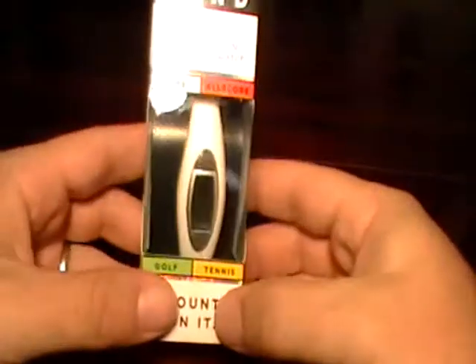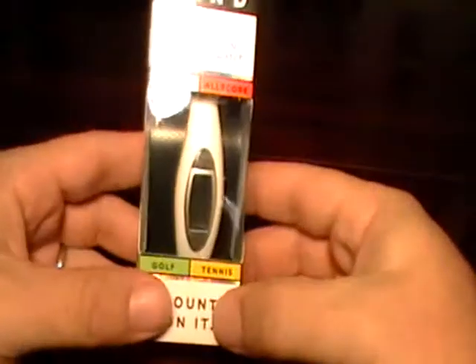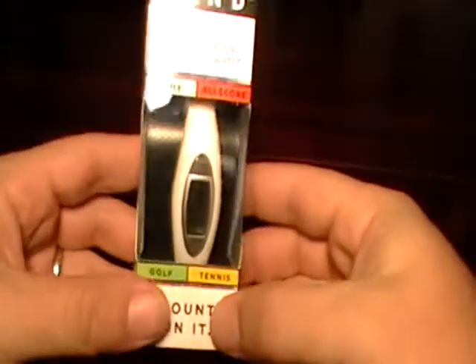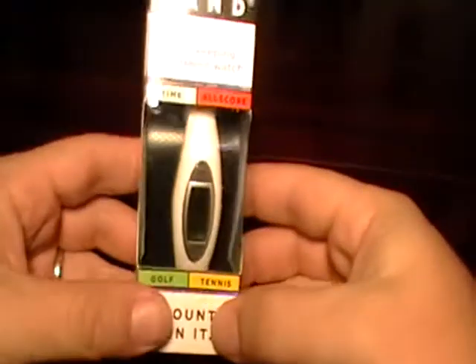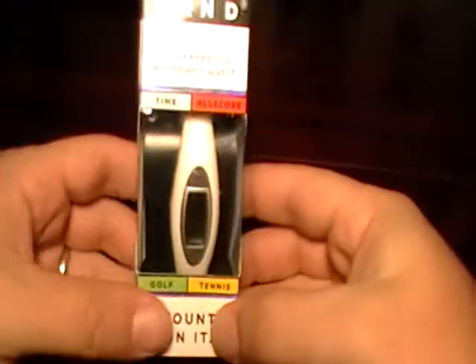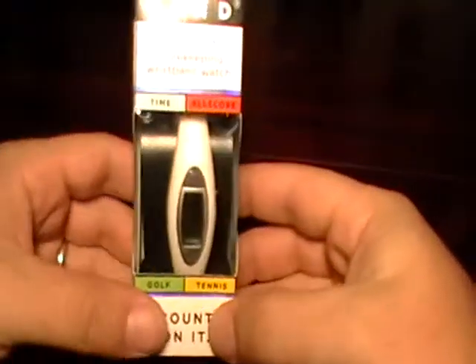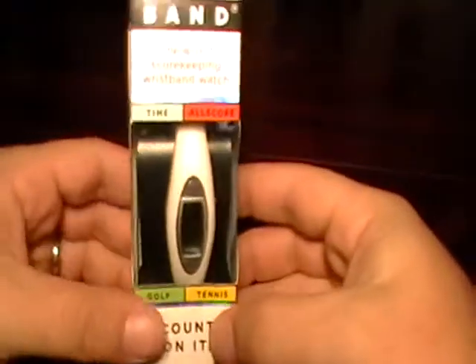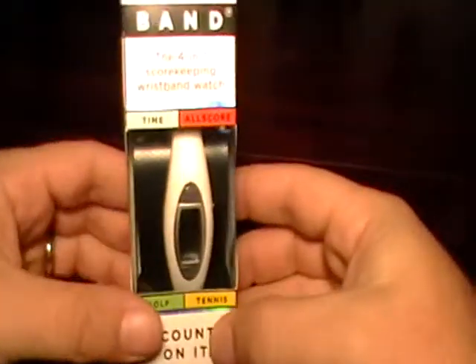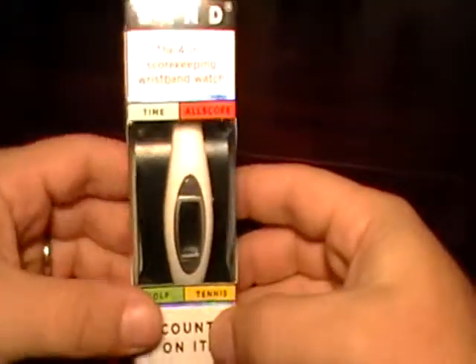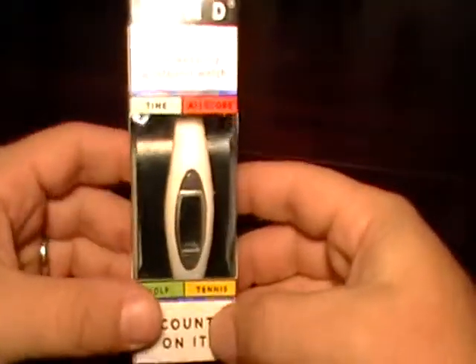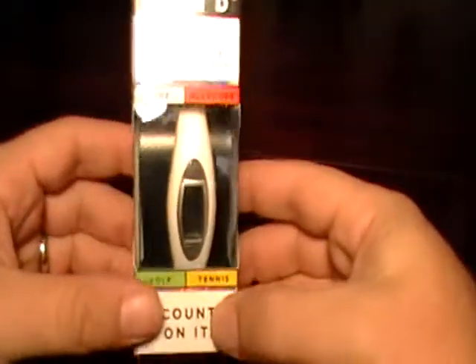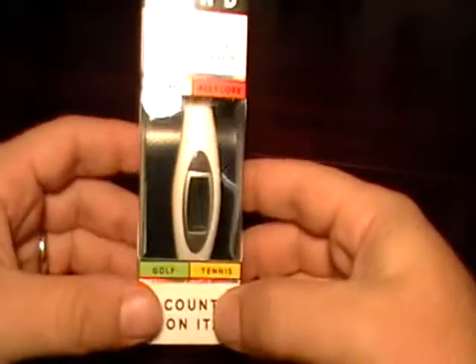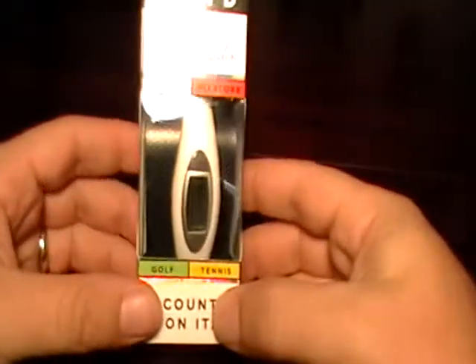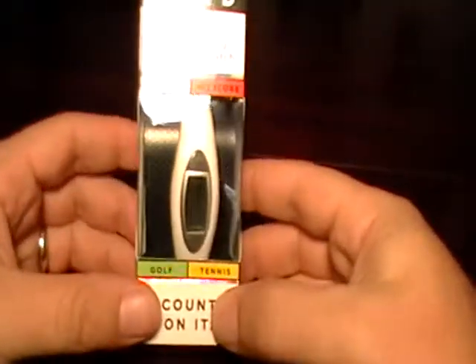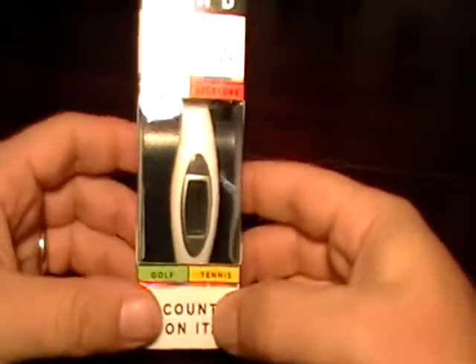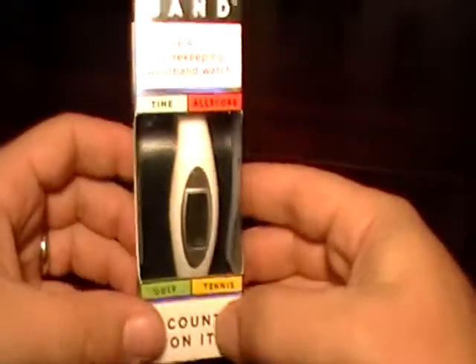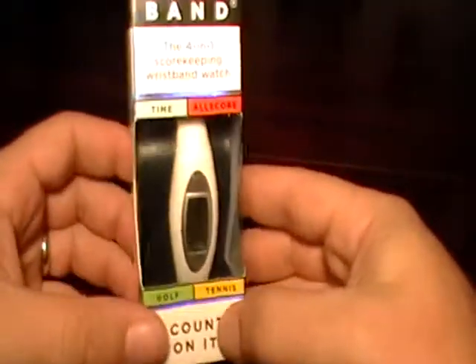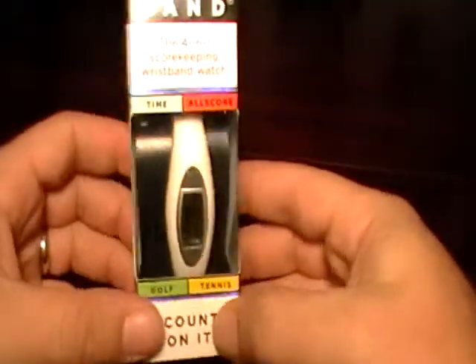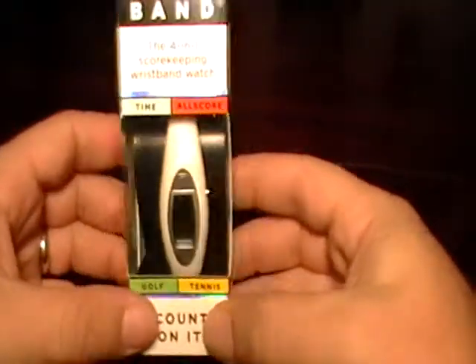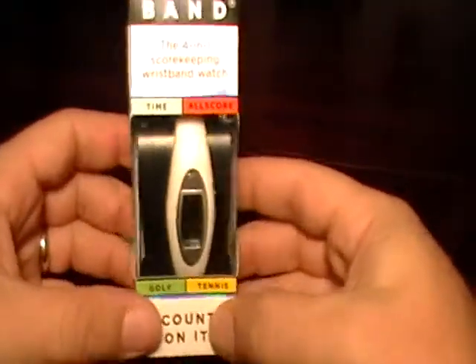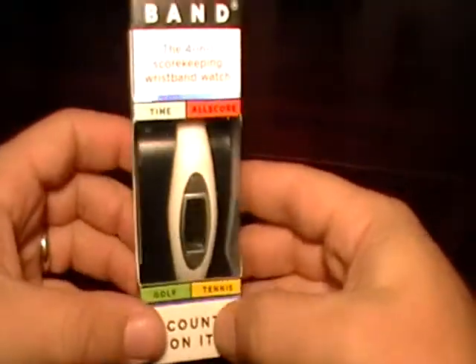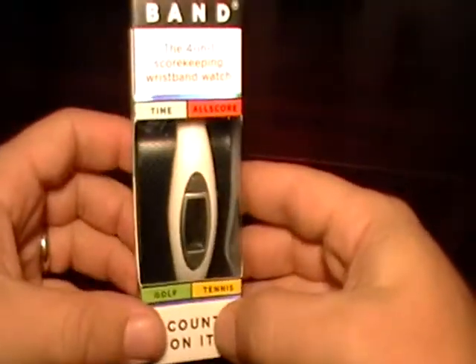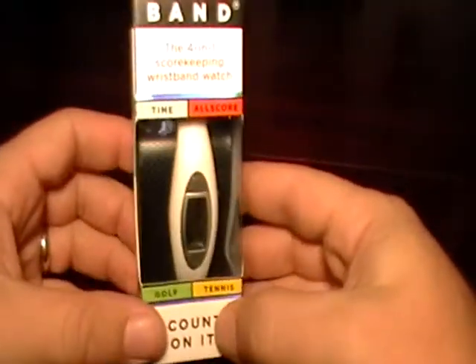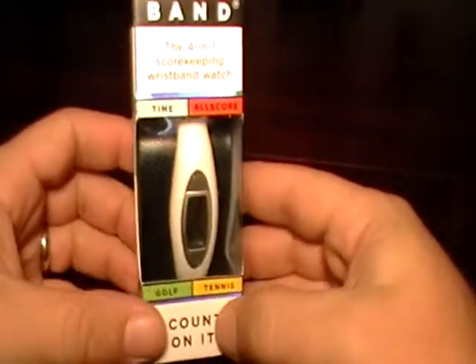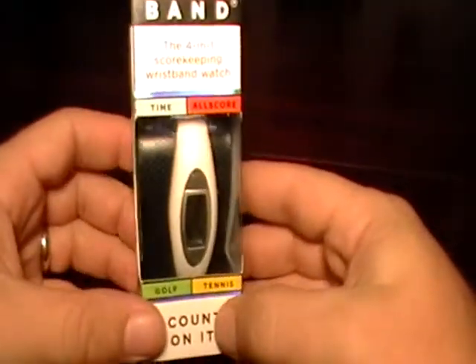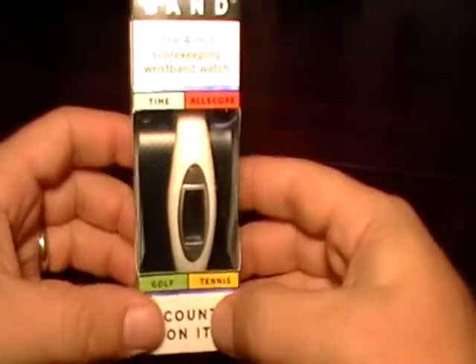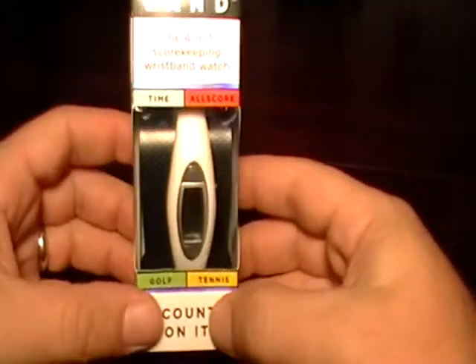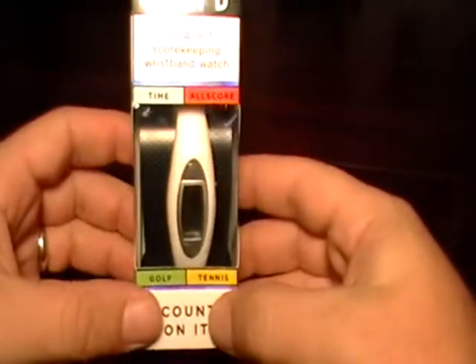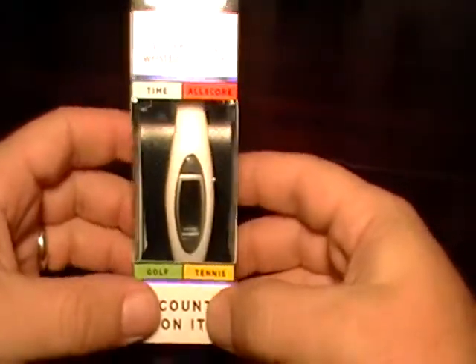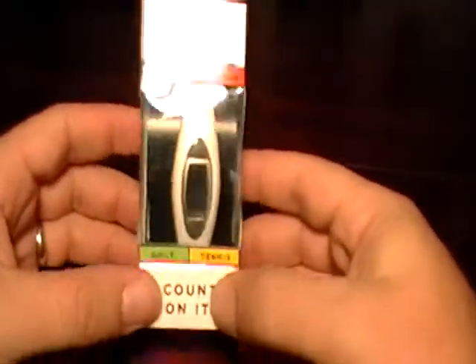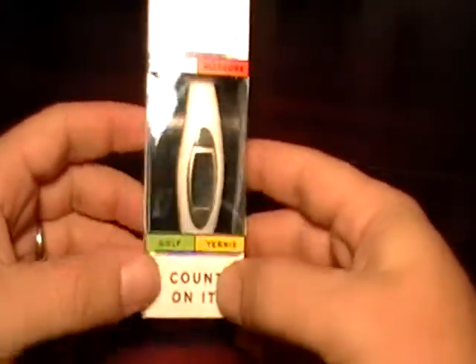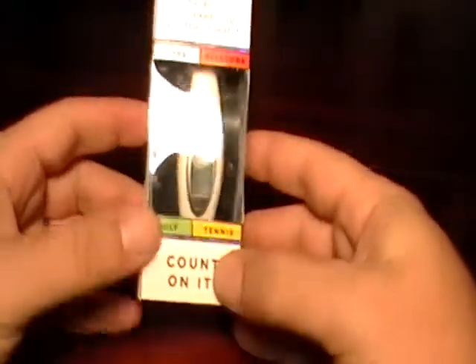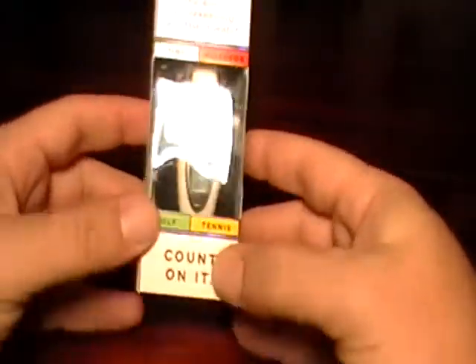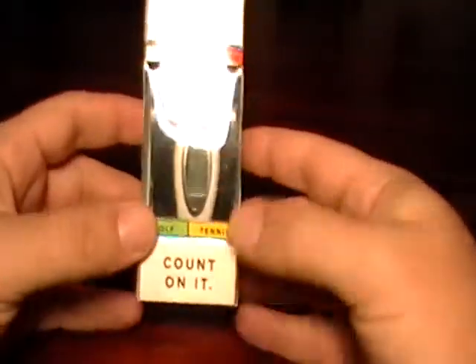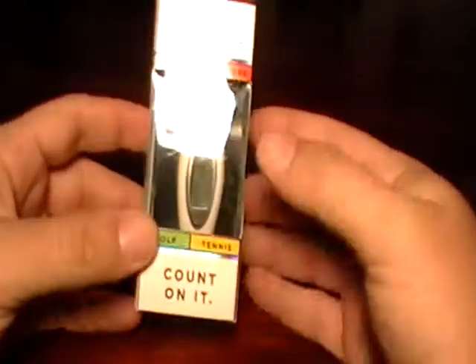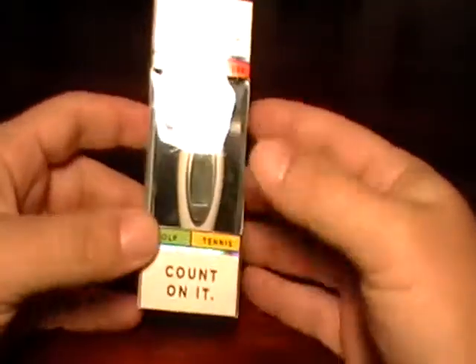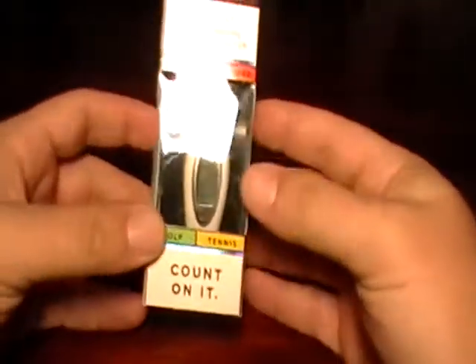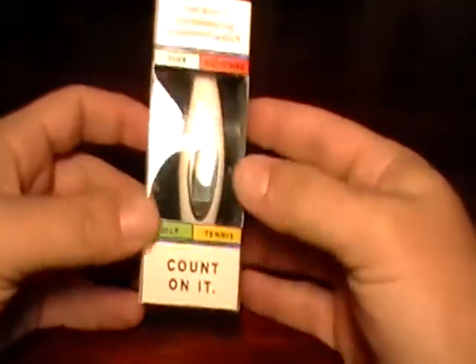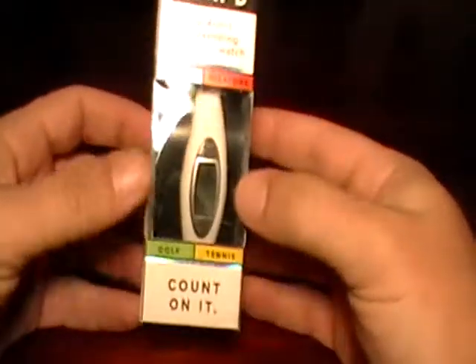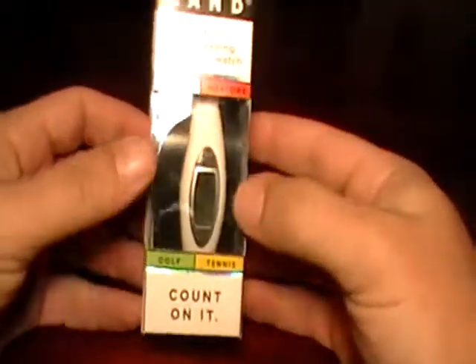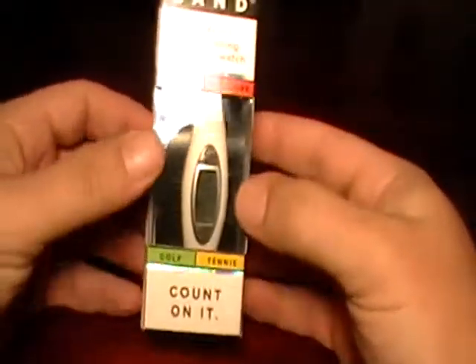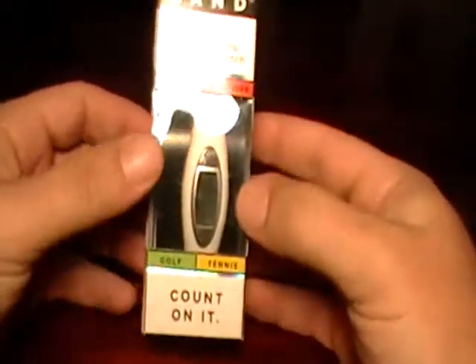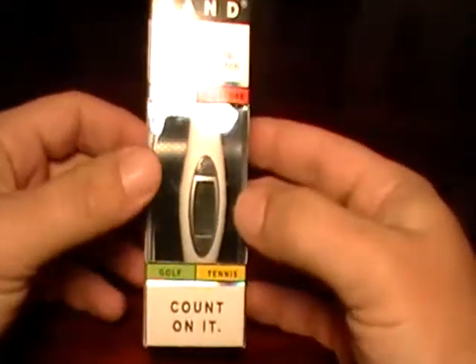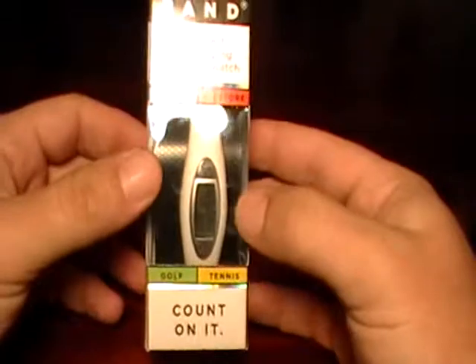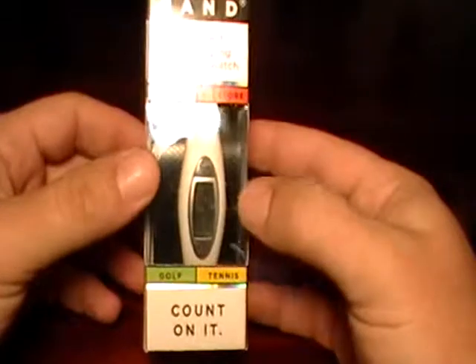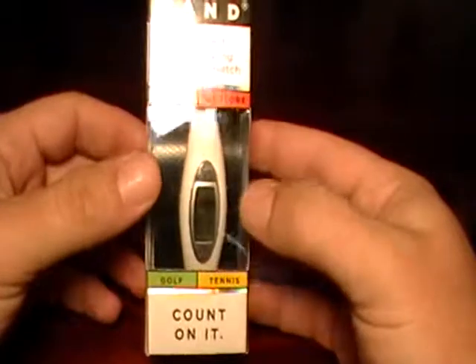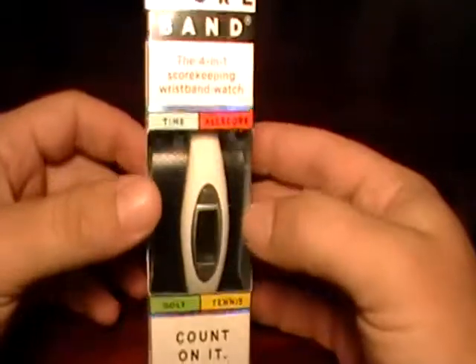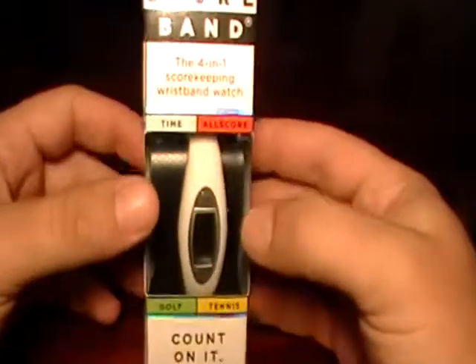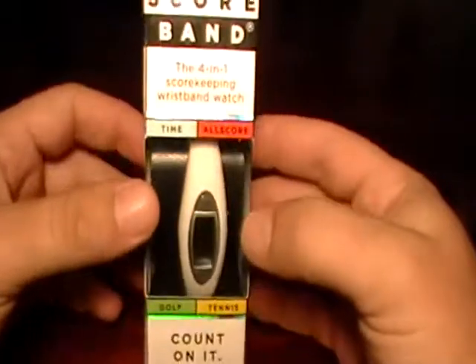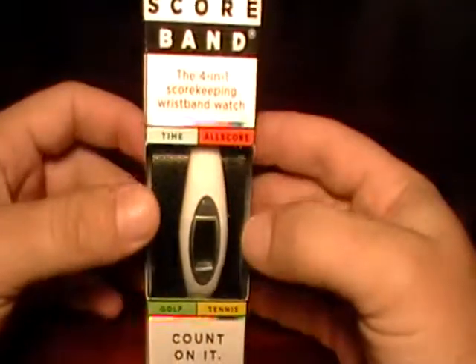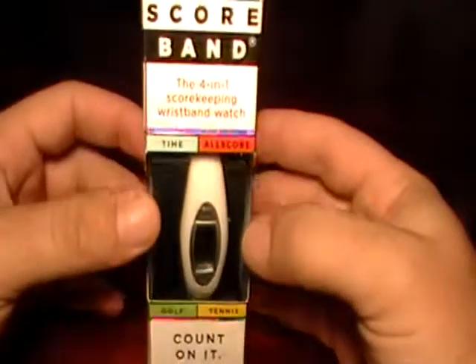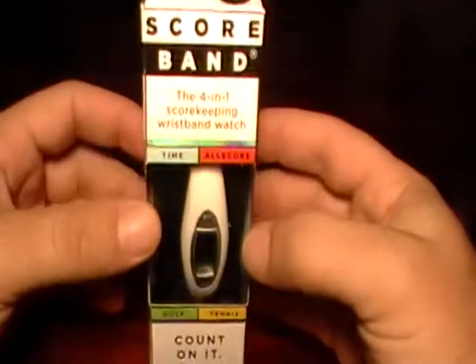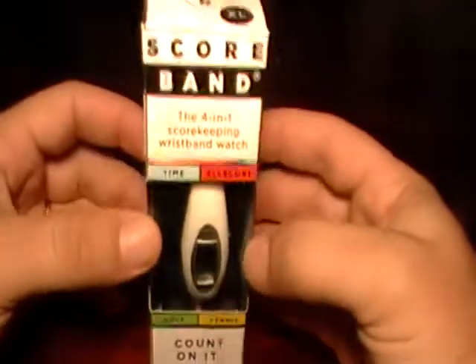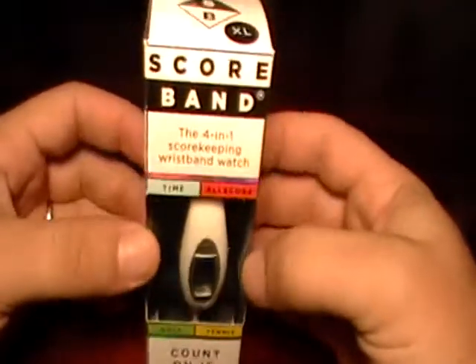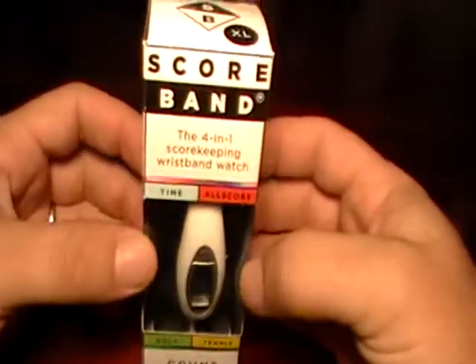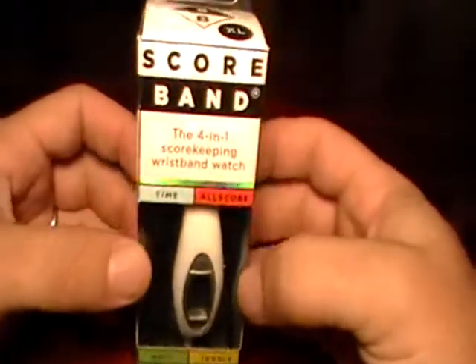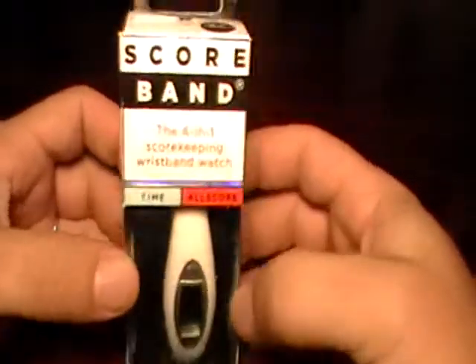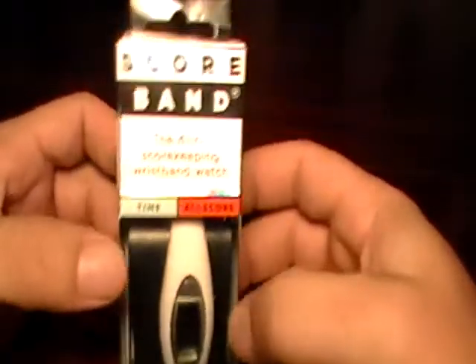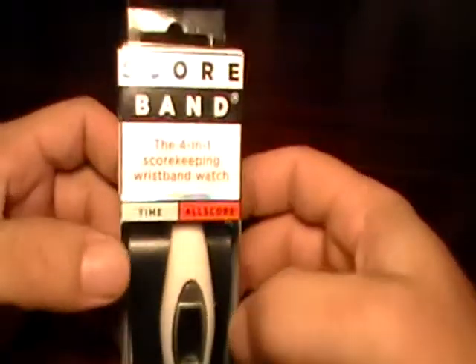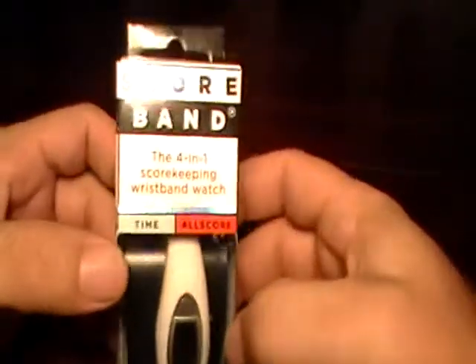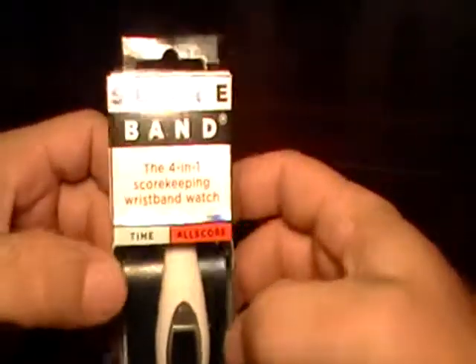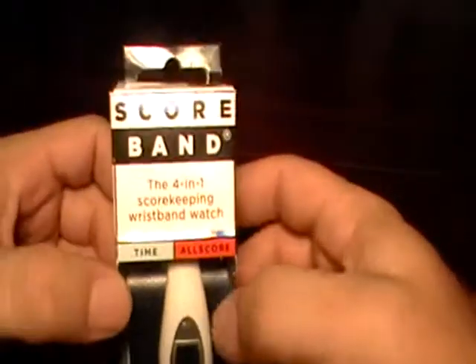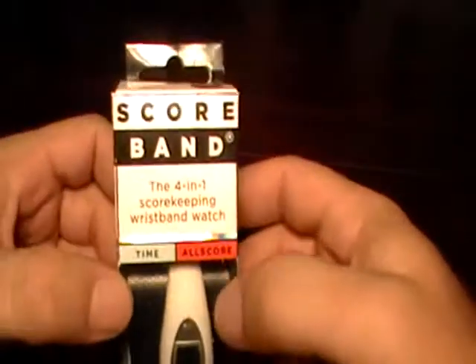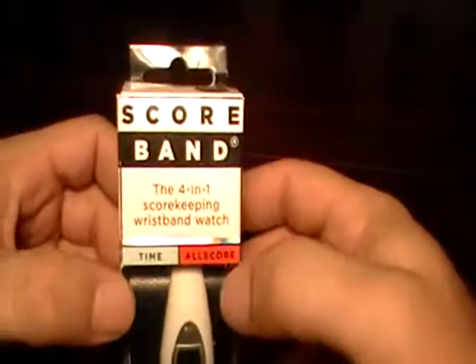Hey folks, Javier here from TennisThis.com. I want to introduce you to the score band.